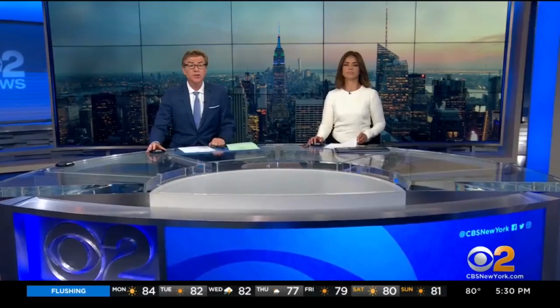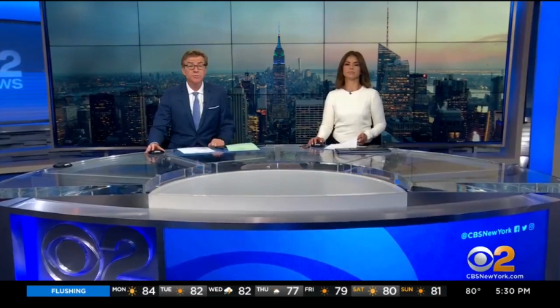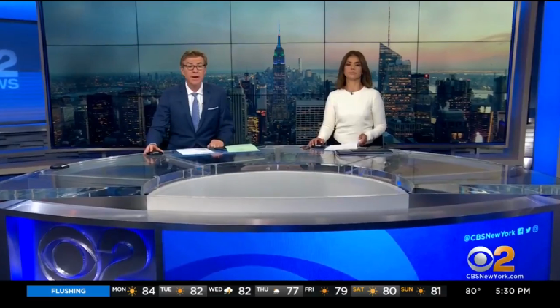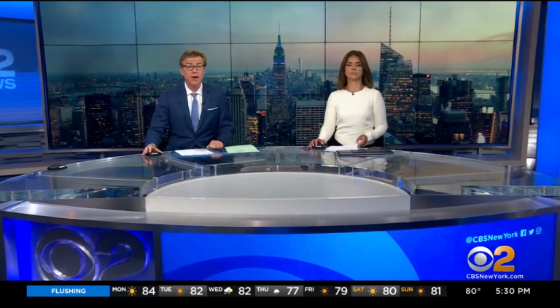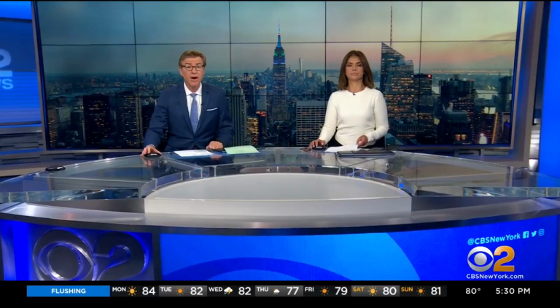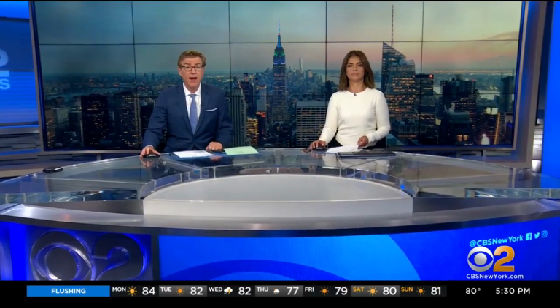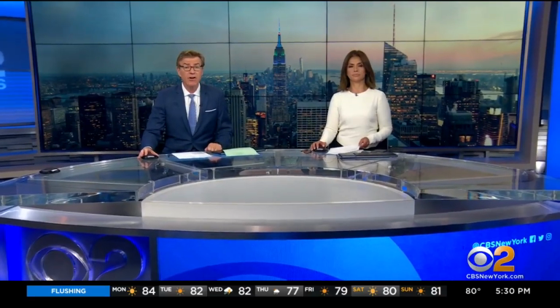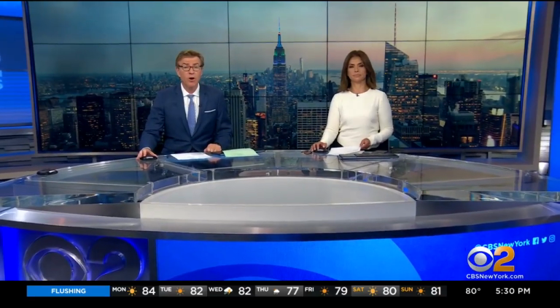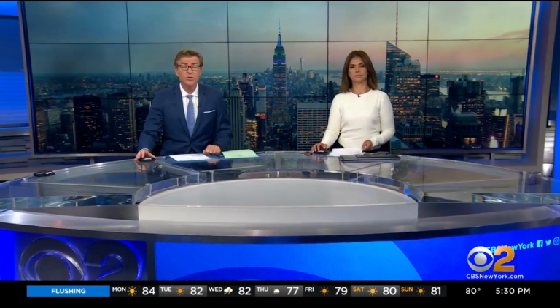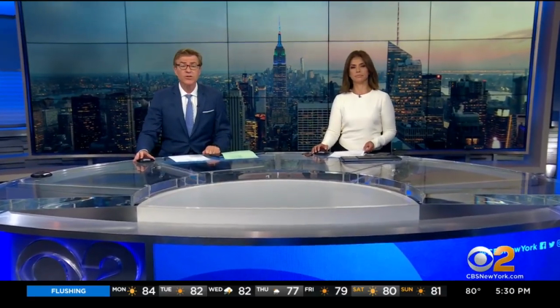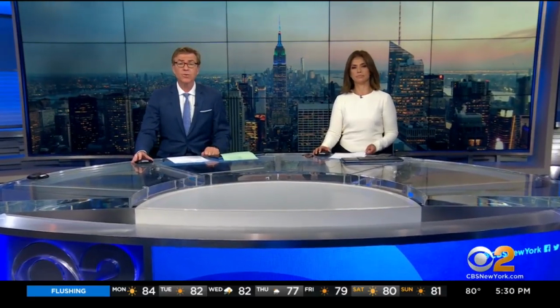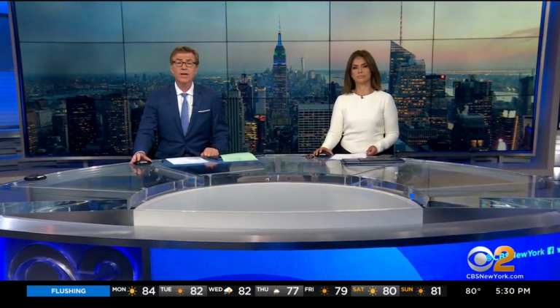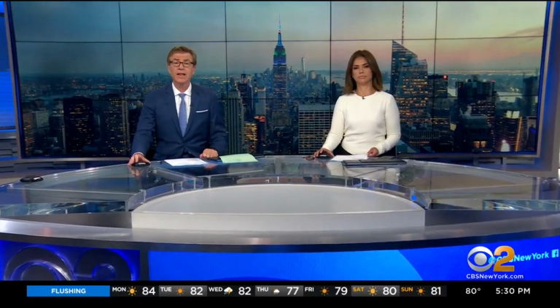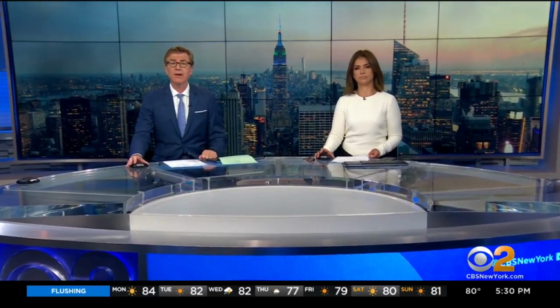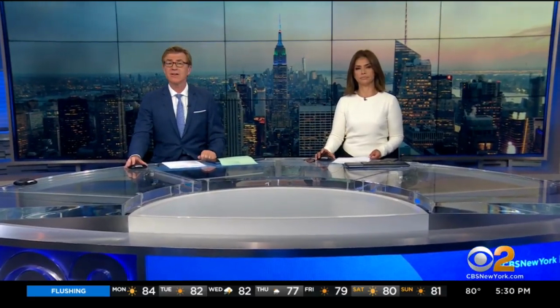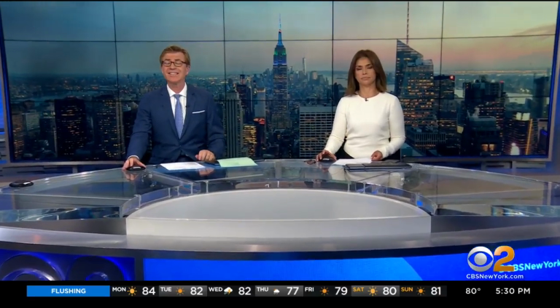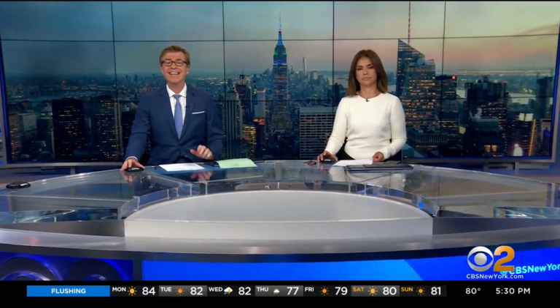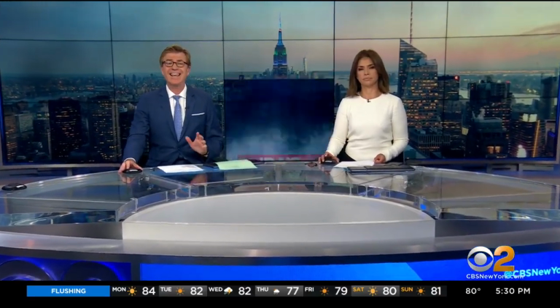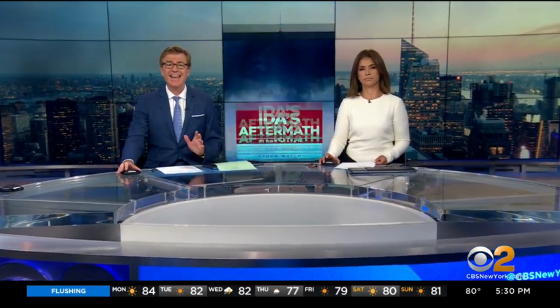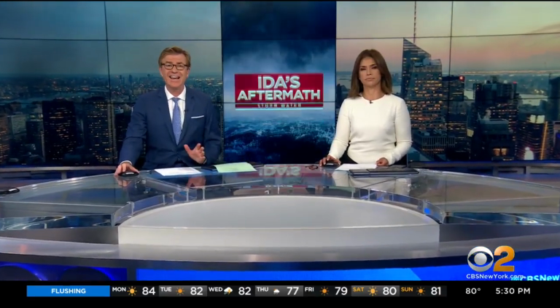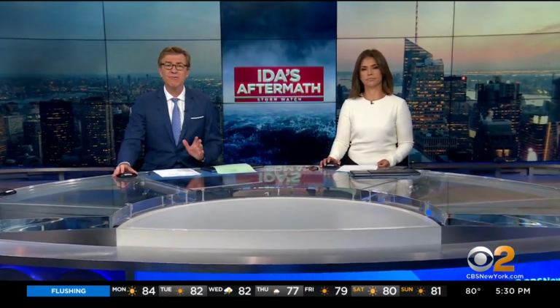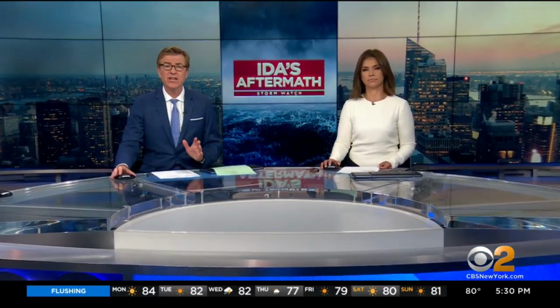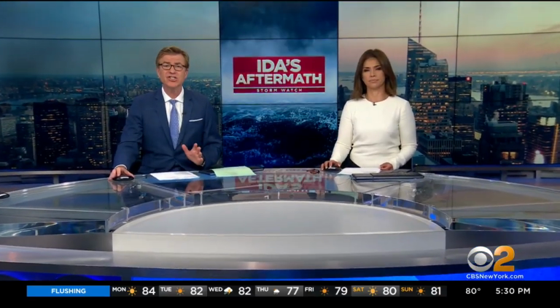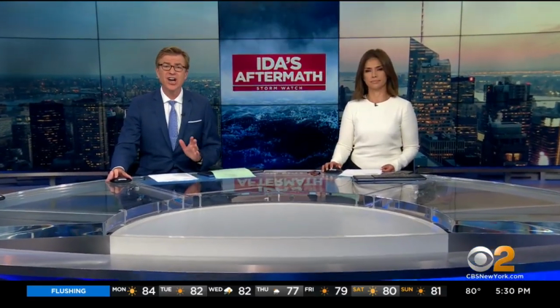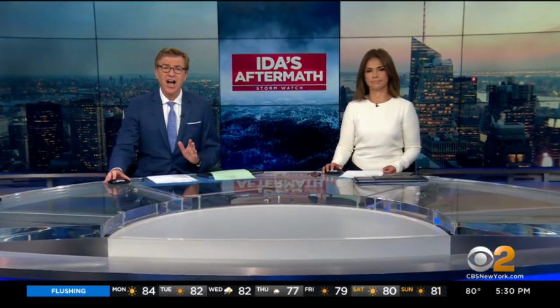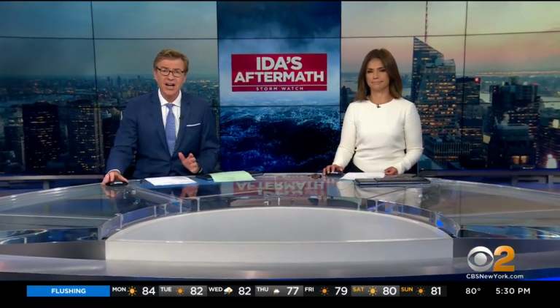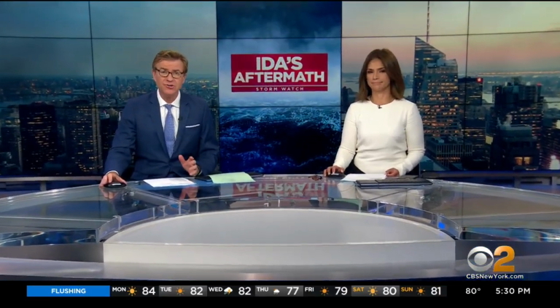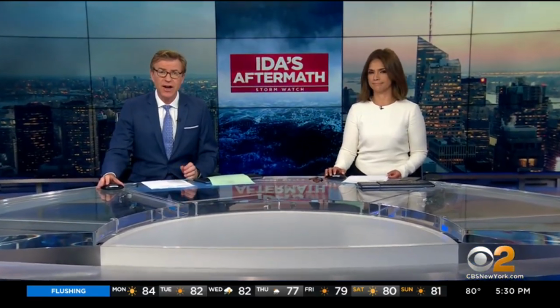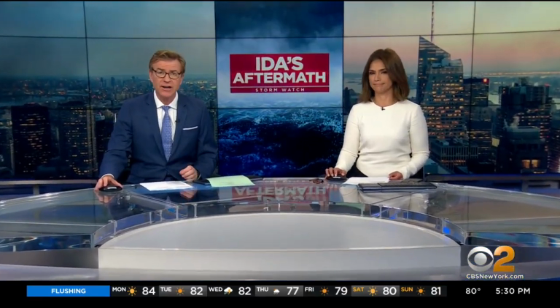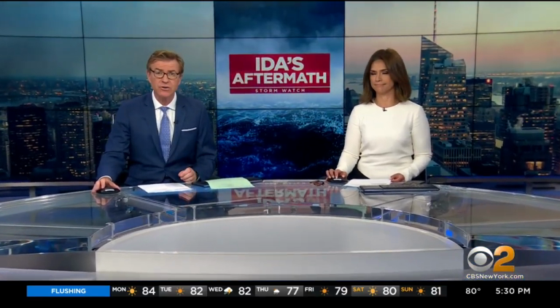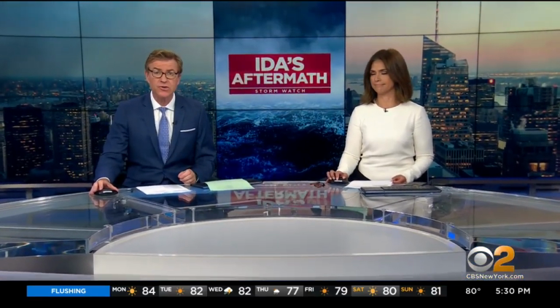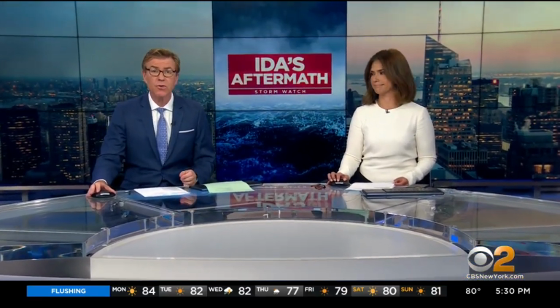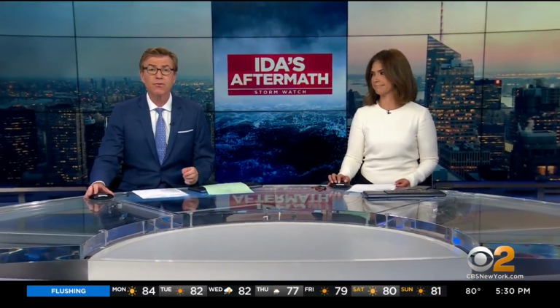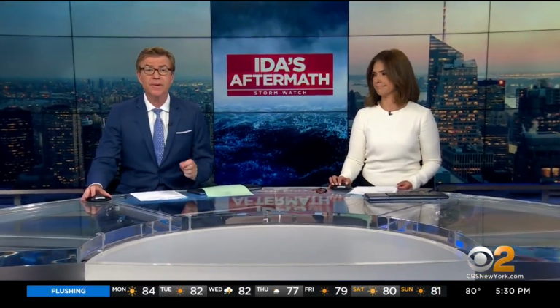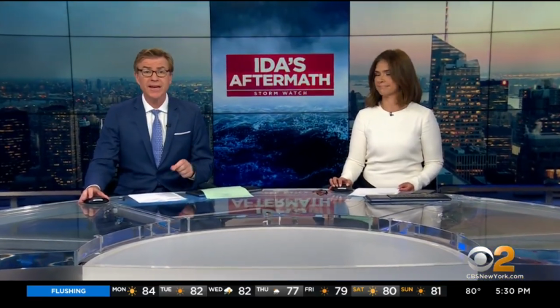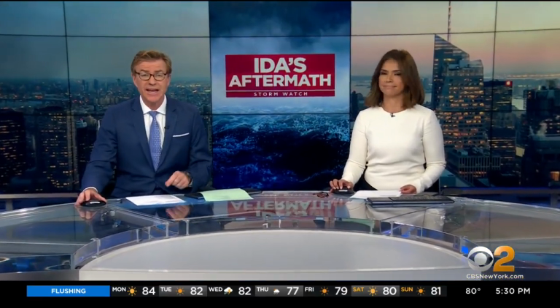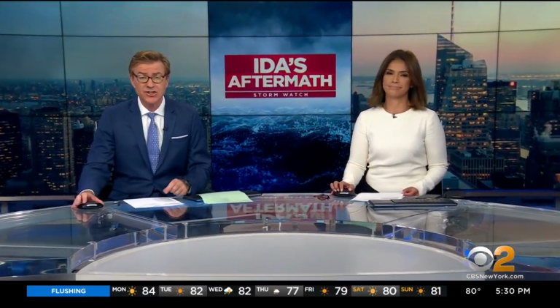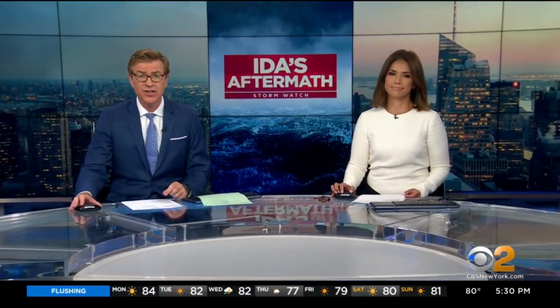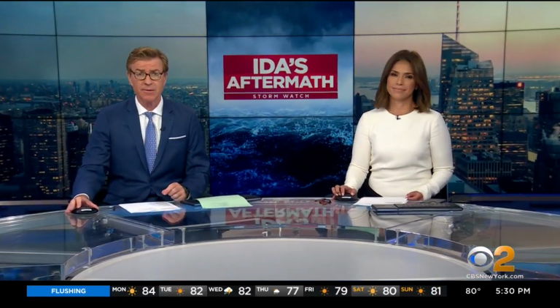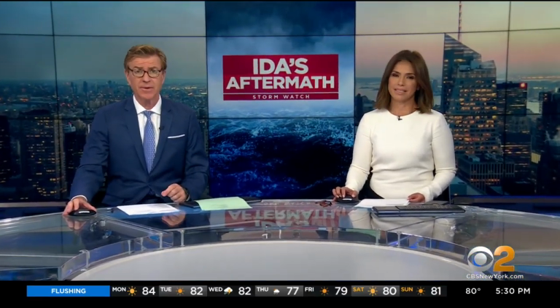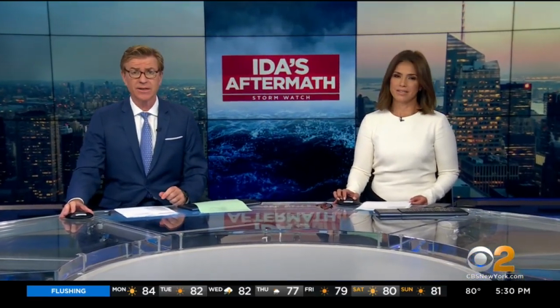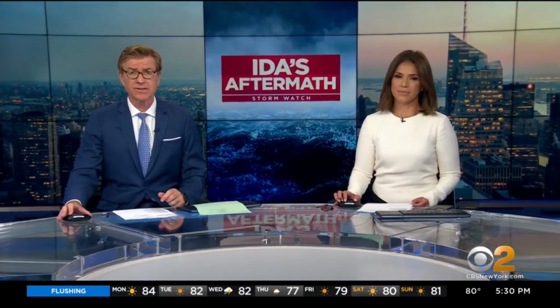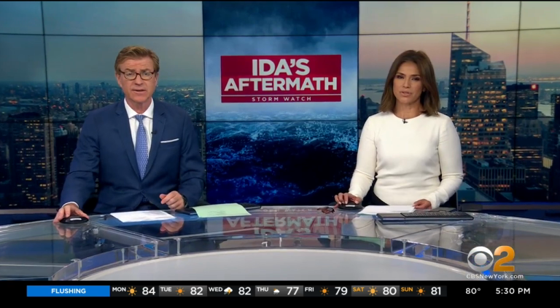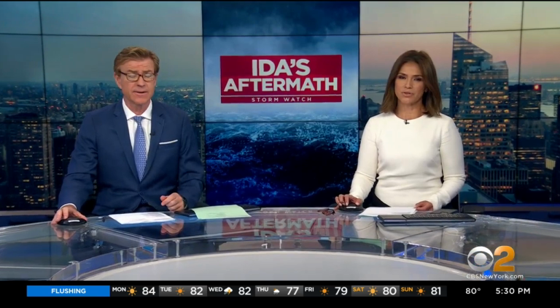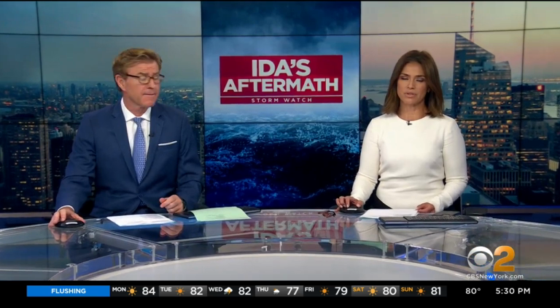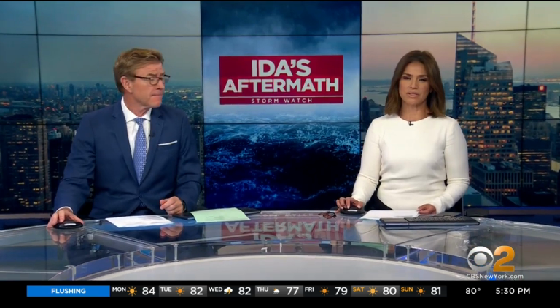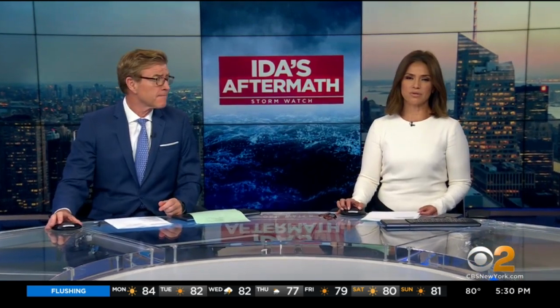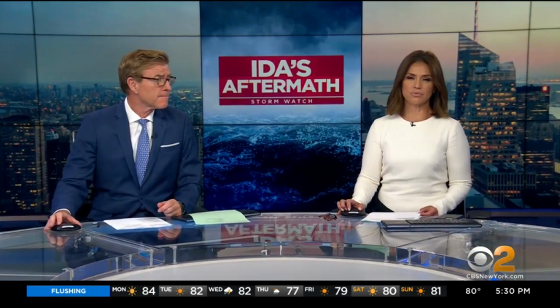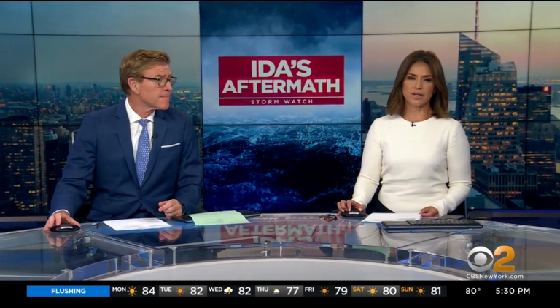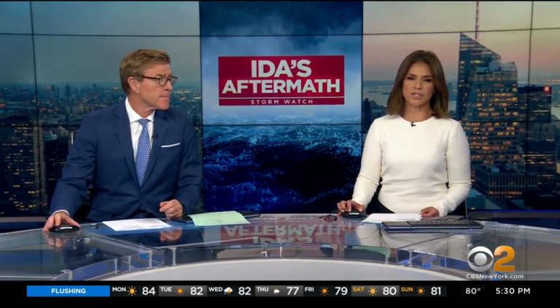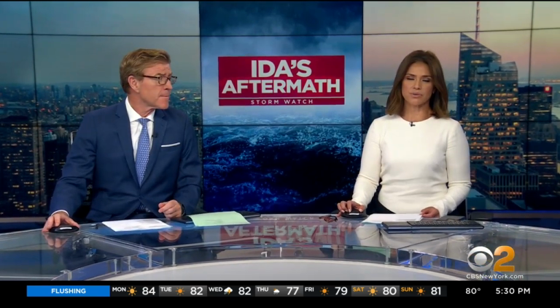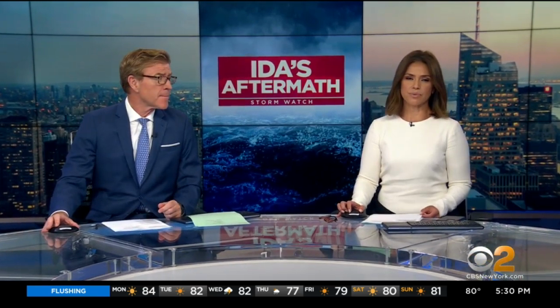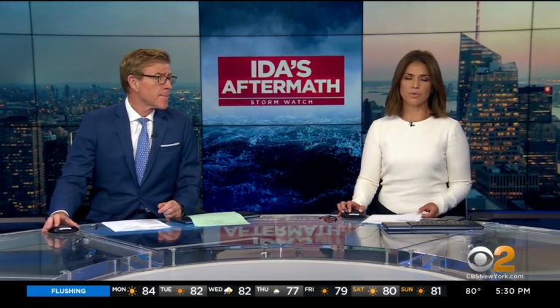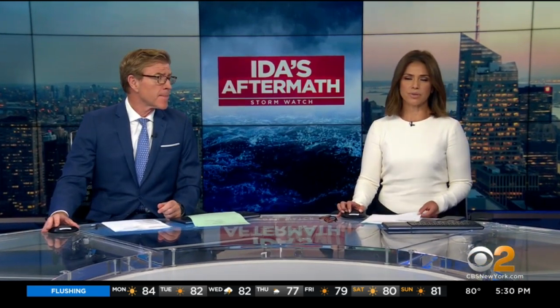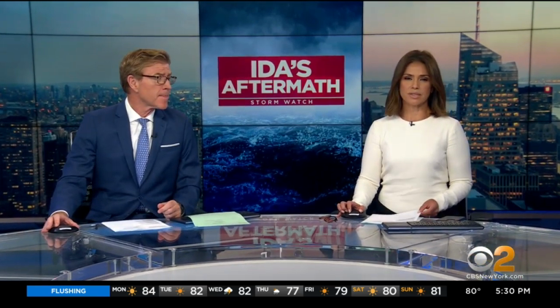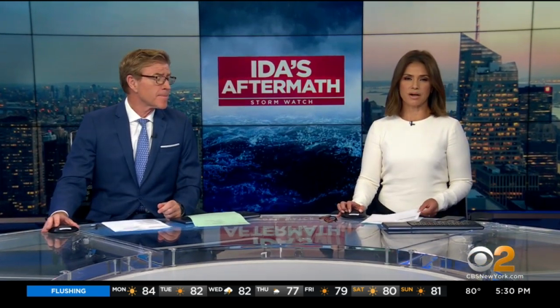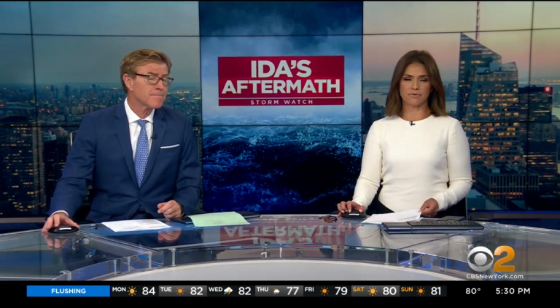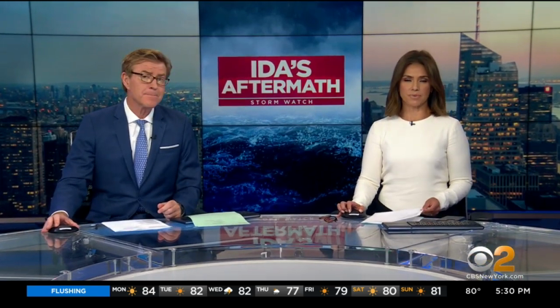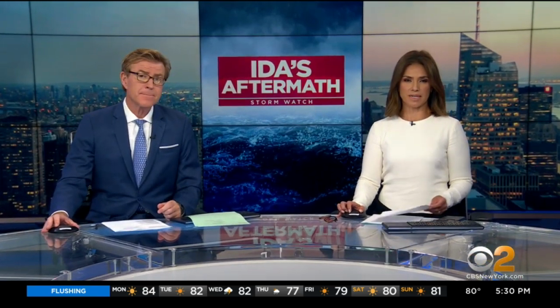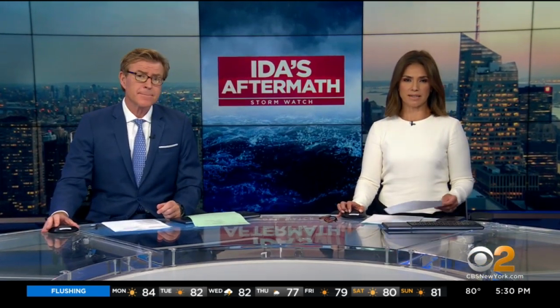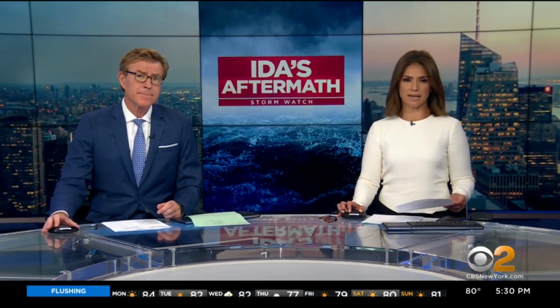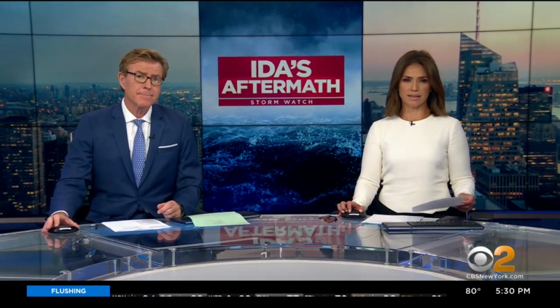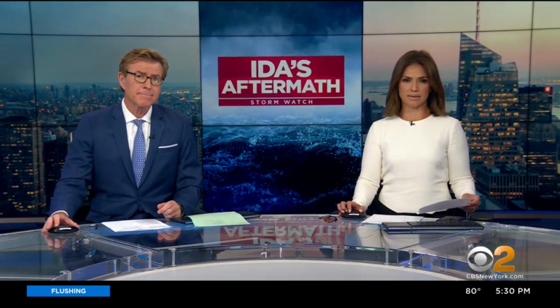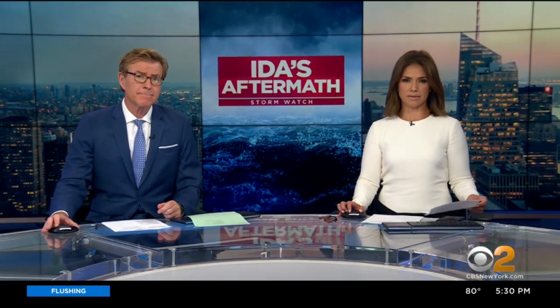The issue many are having almost a week later is they can't reach contractors or remediation companies. CBS 2's Lisa Rosner reports now from Staten Island.